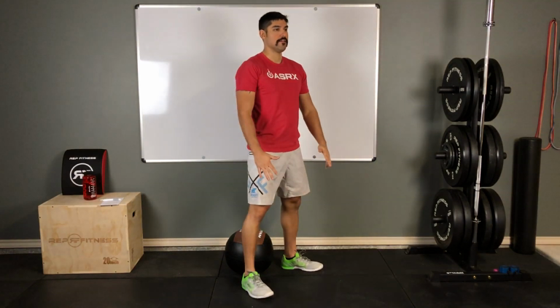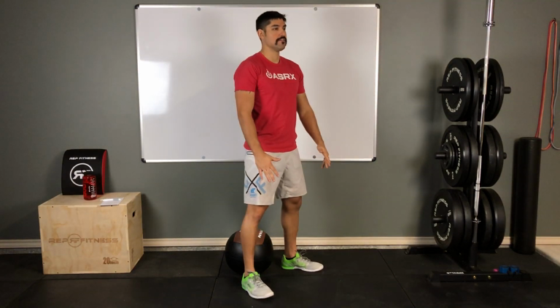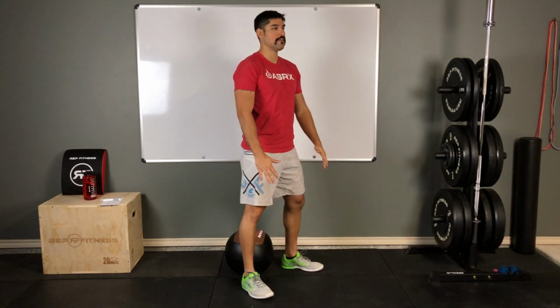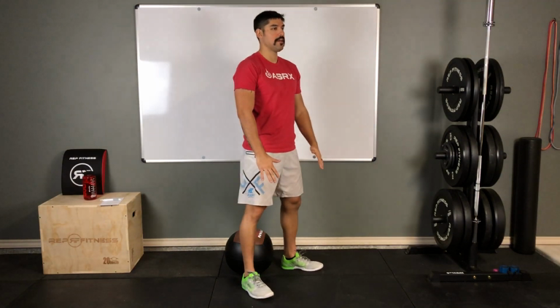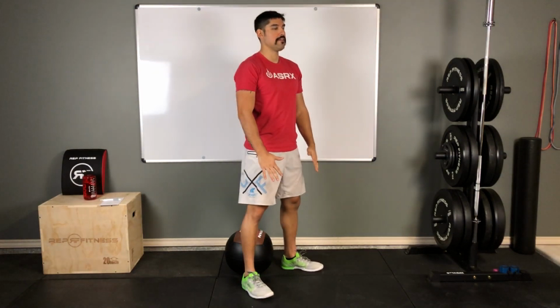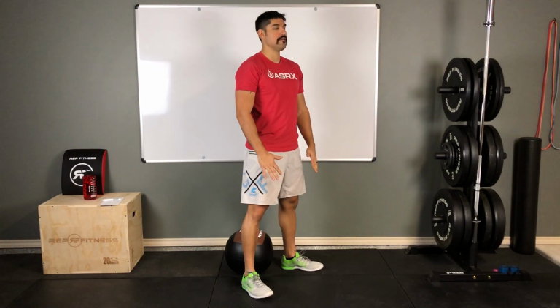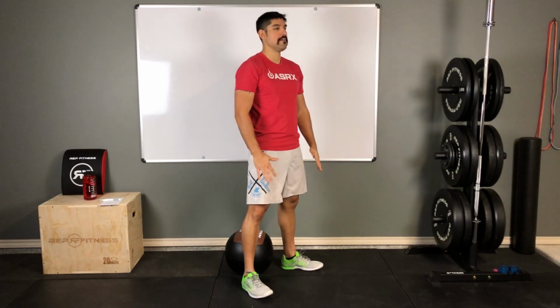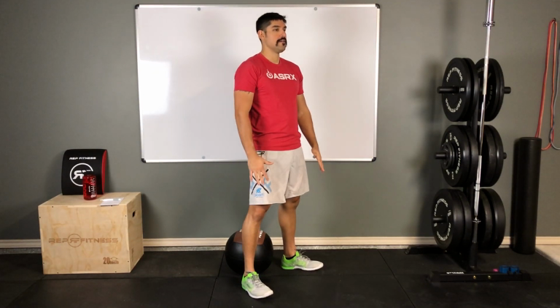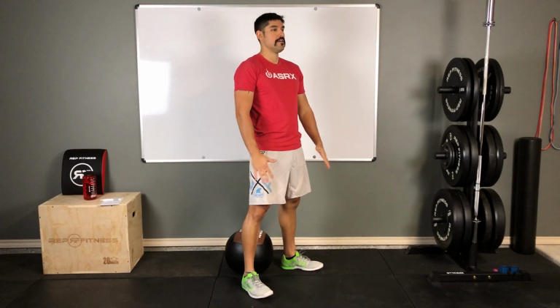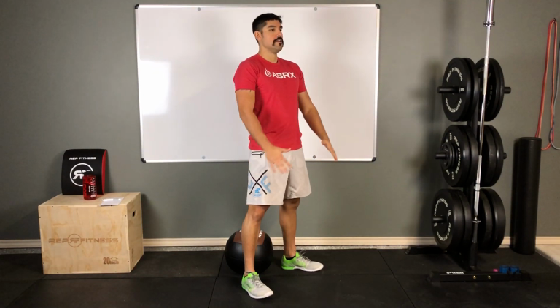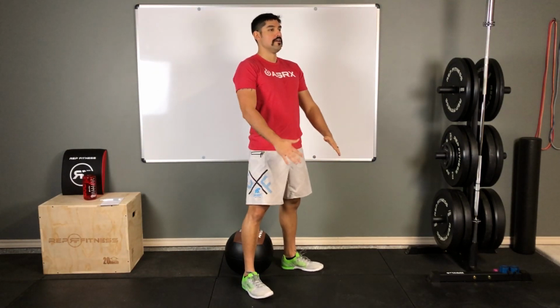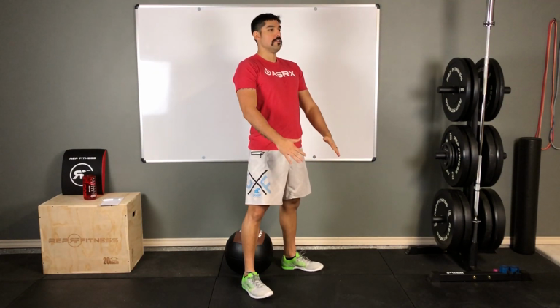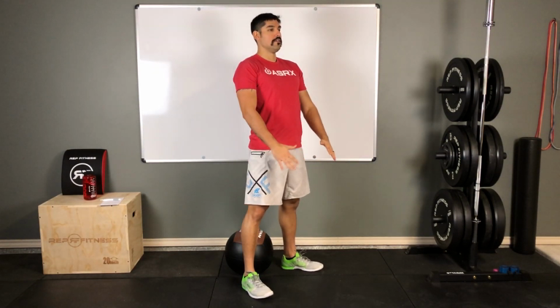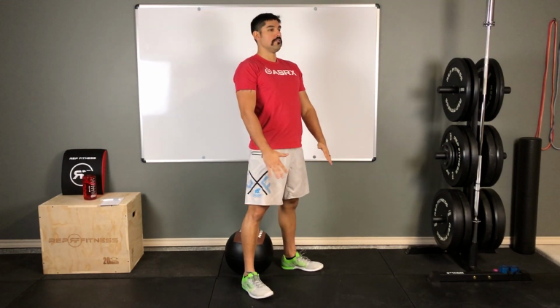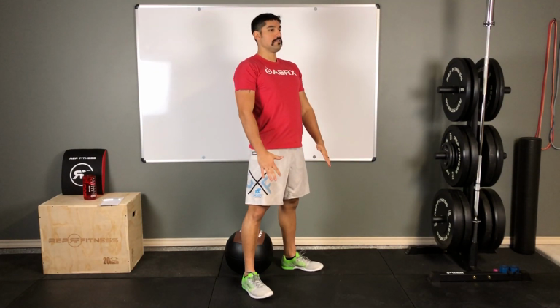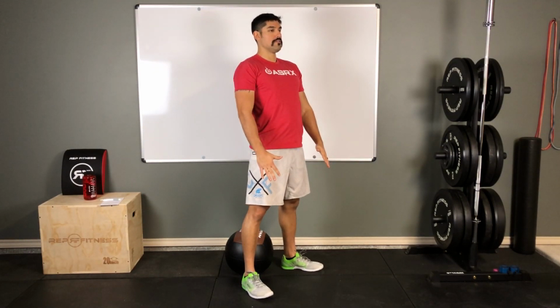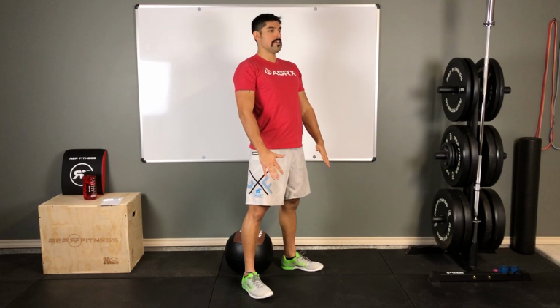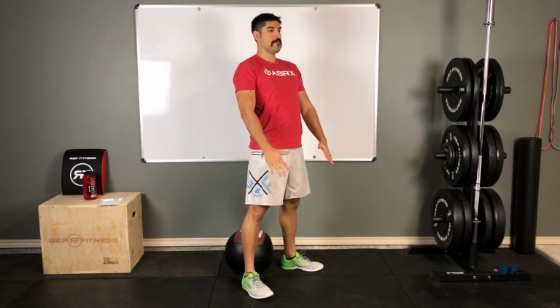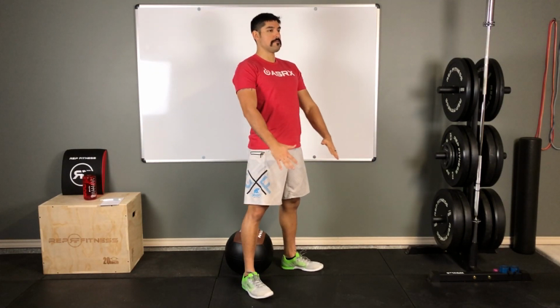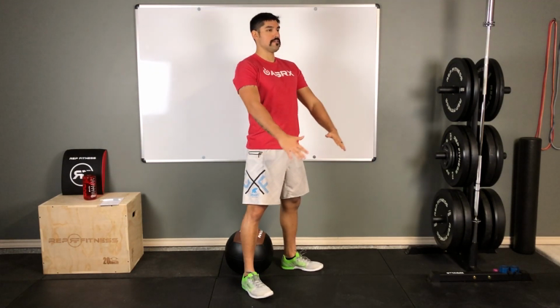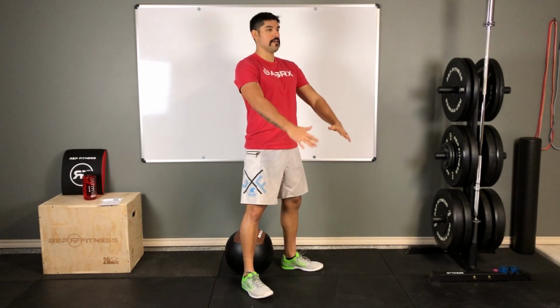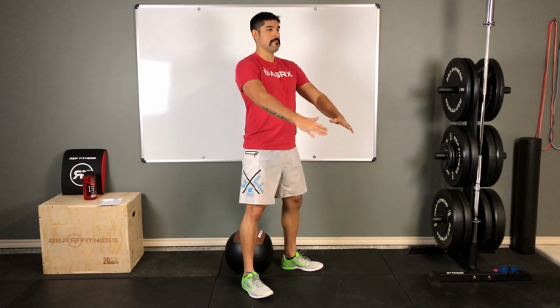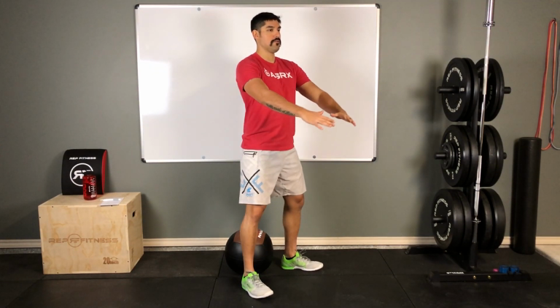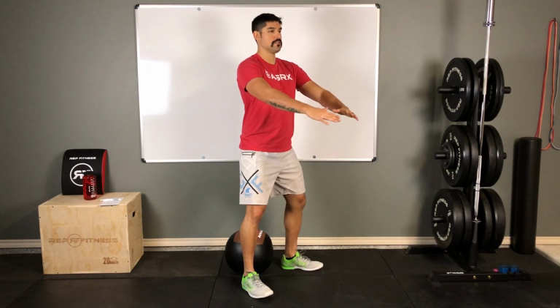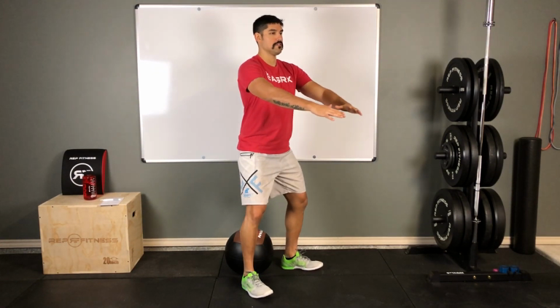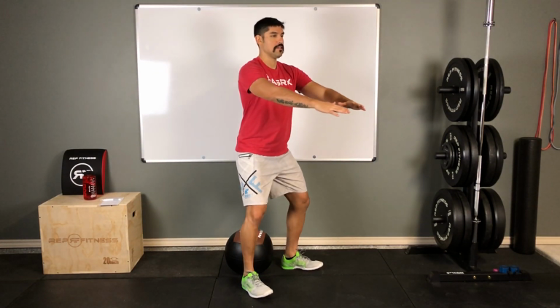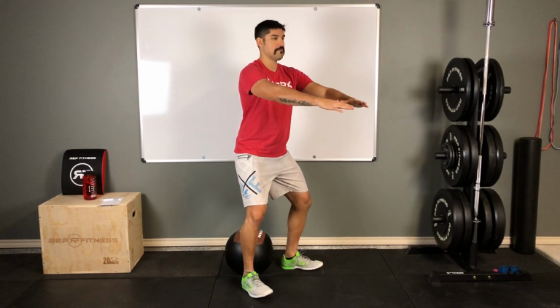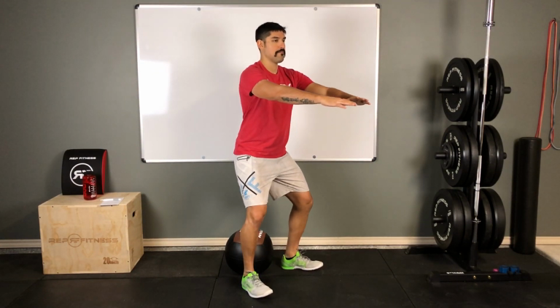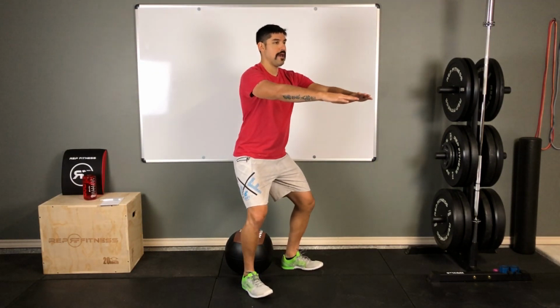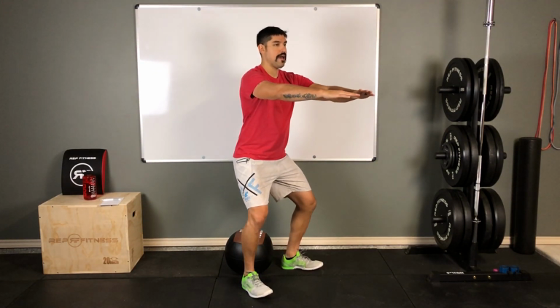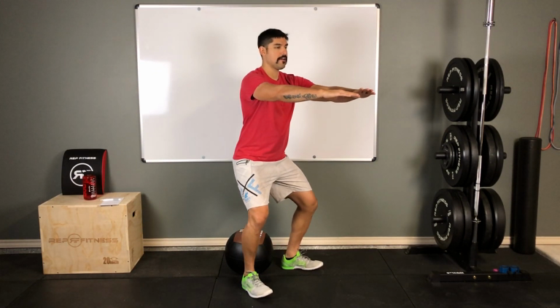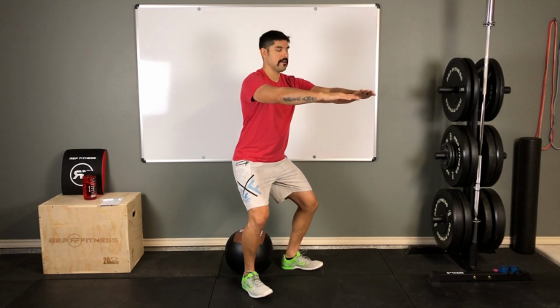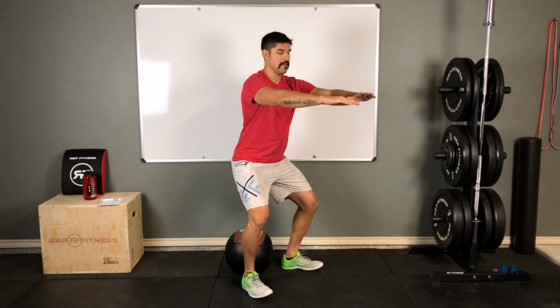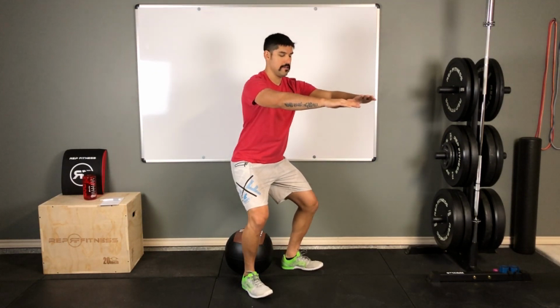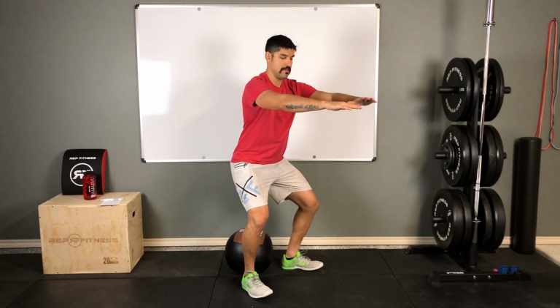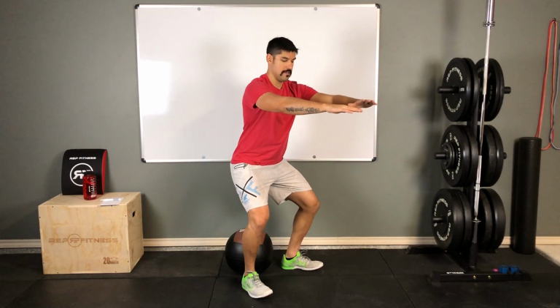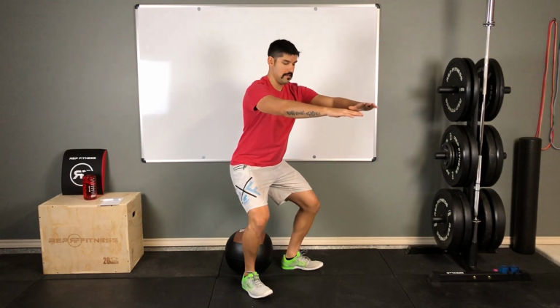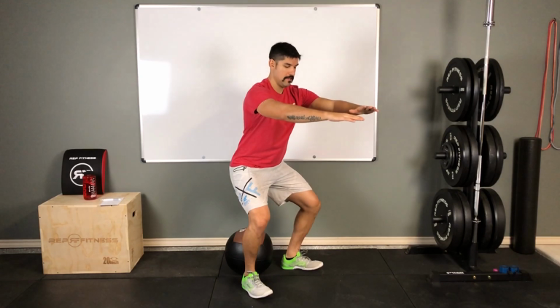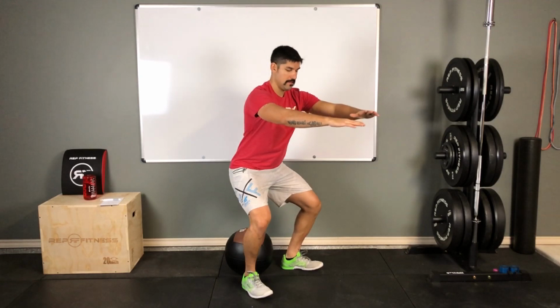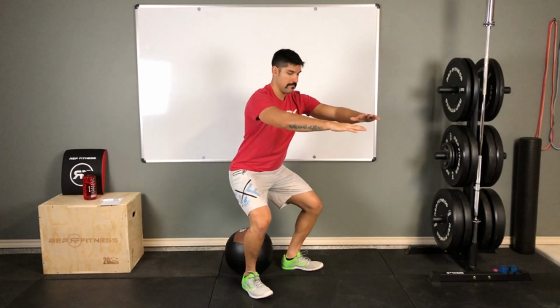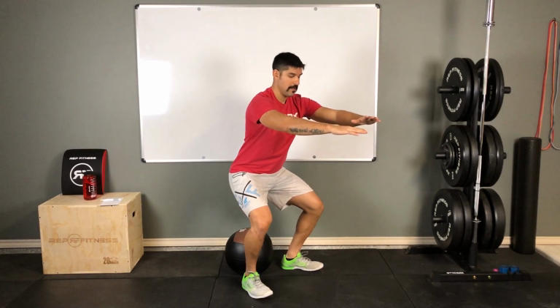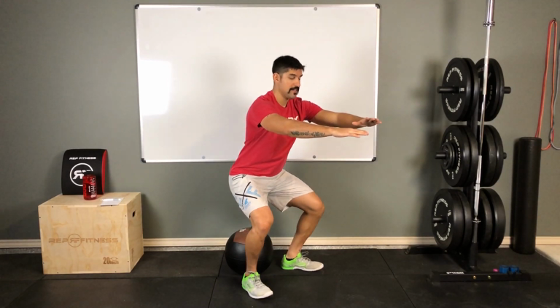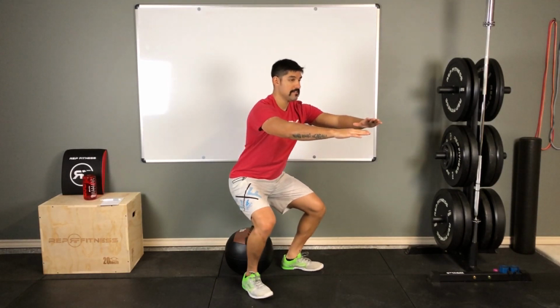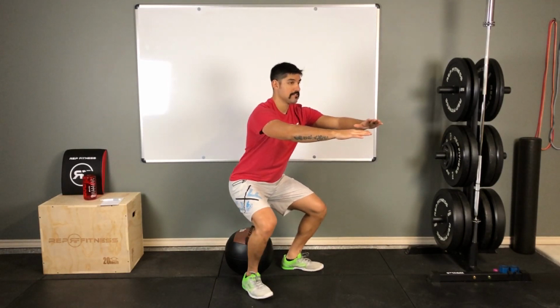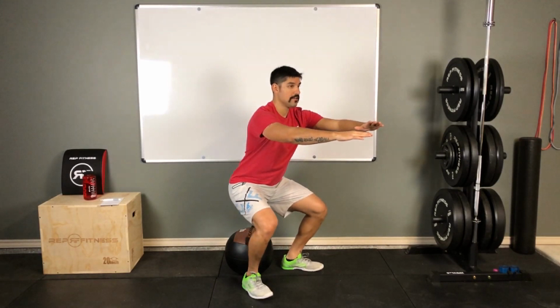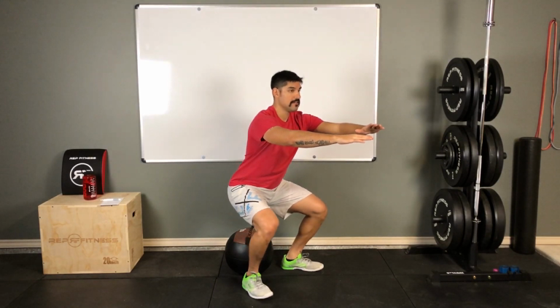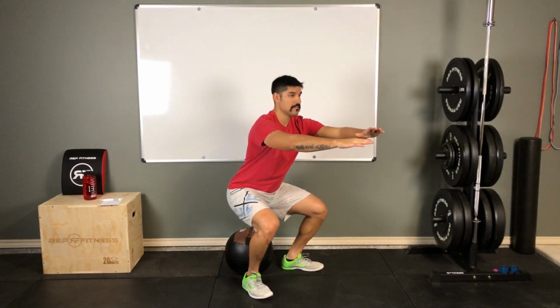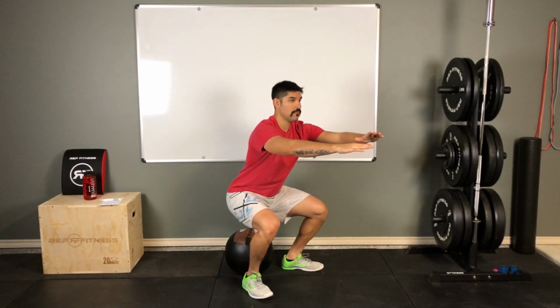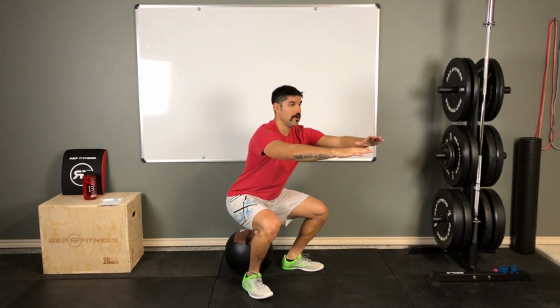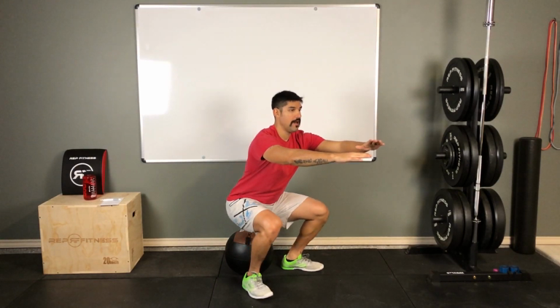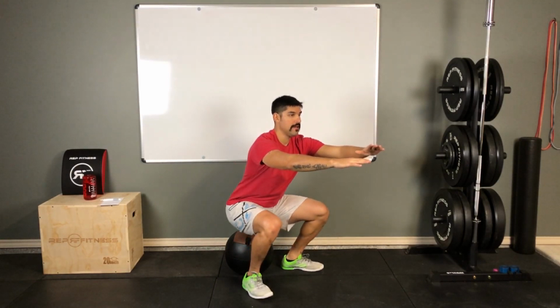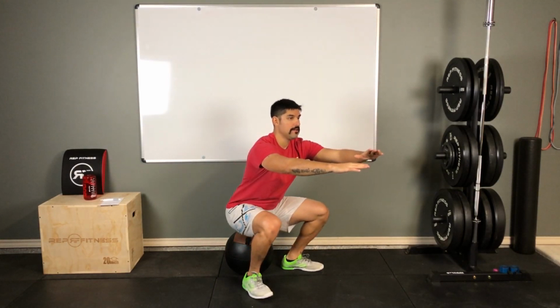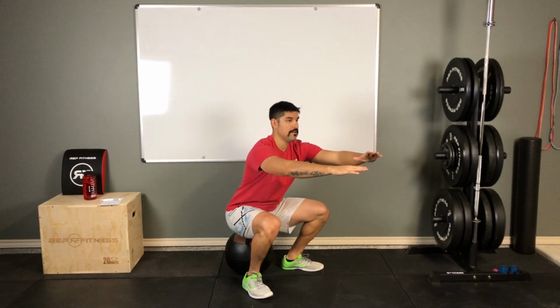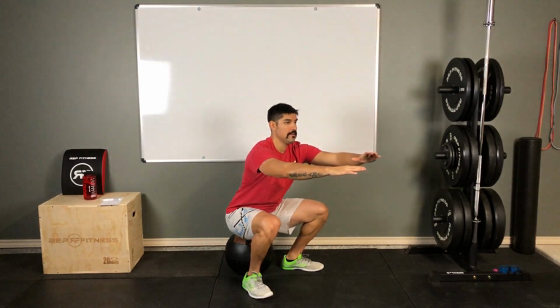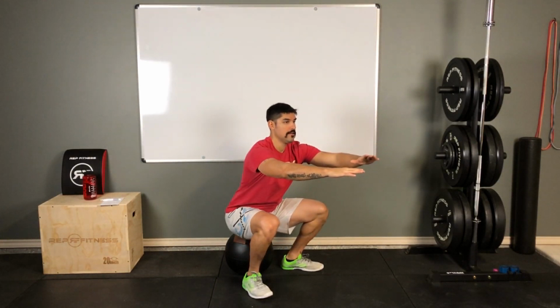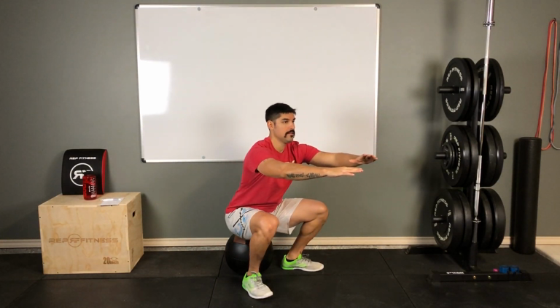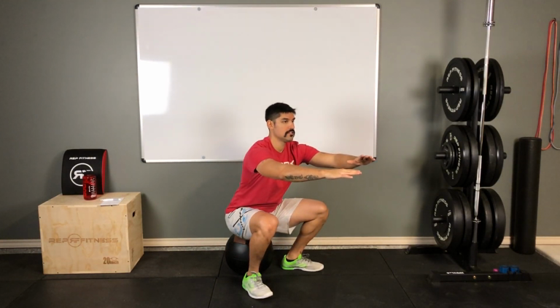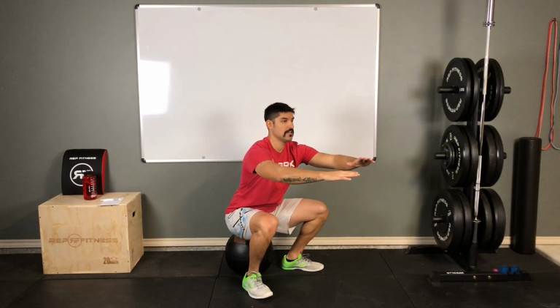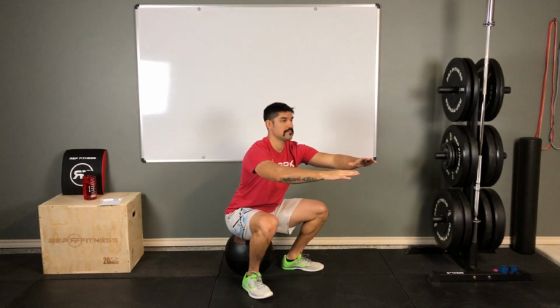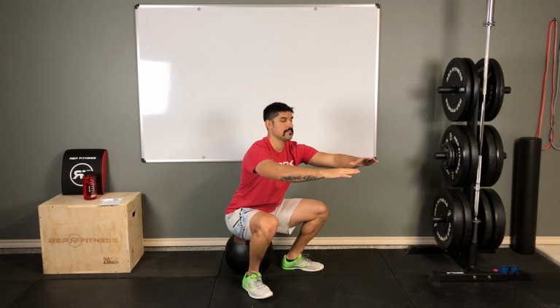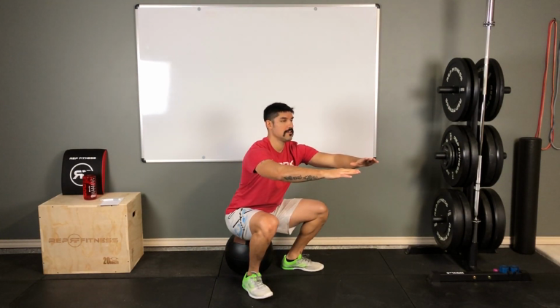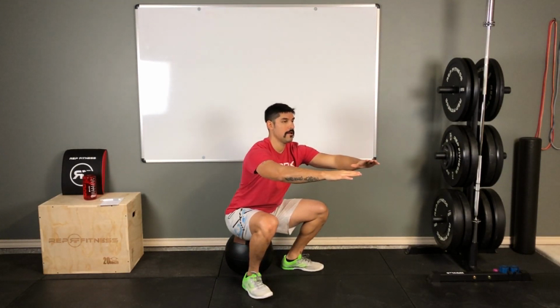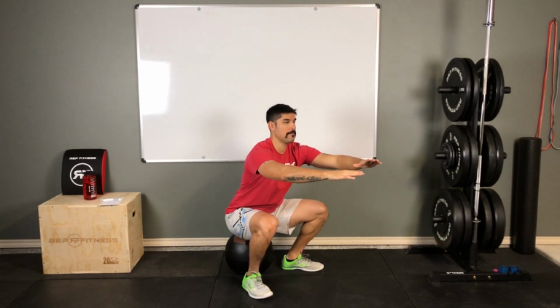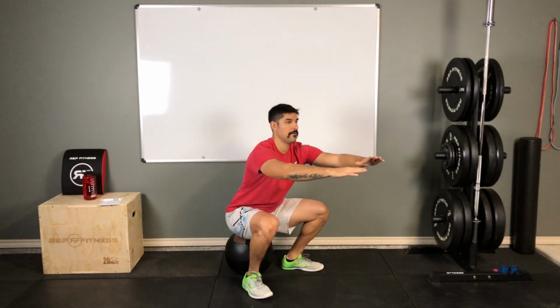Let's go over a few more reps. Load those hips, push them back, knees are nice and wide, chest is up.